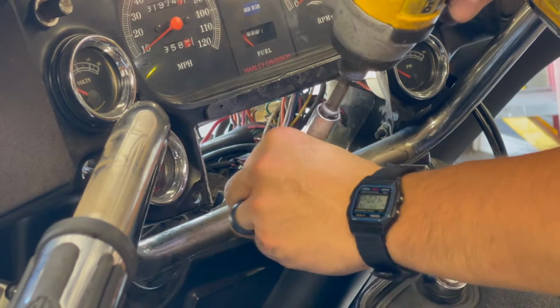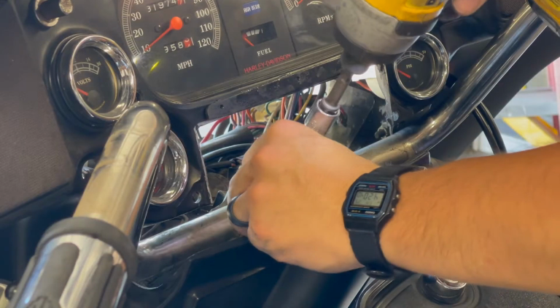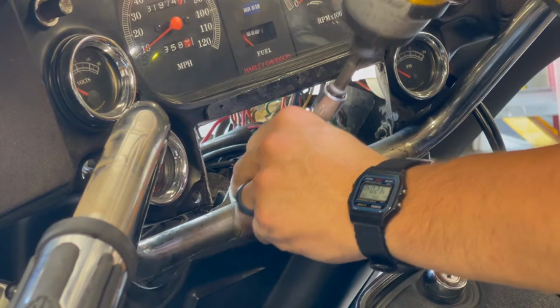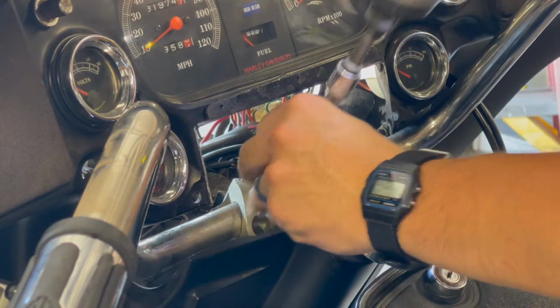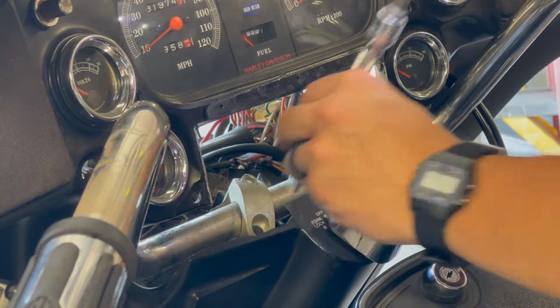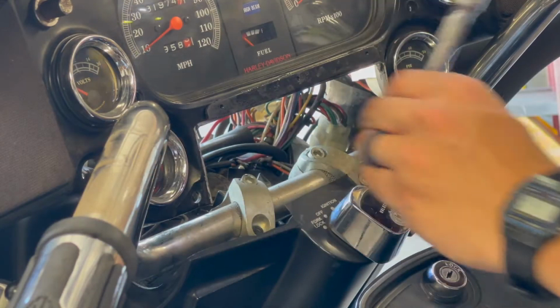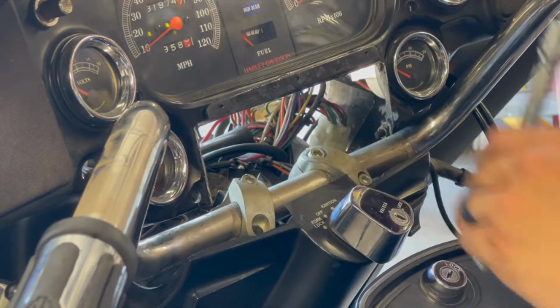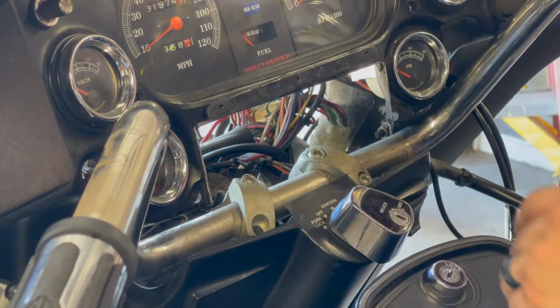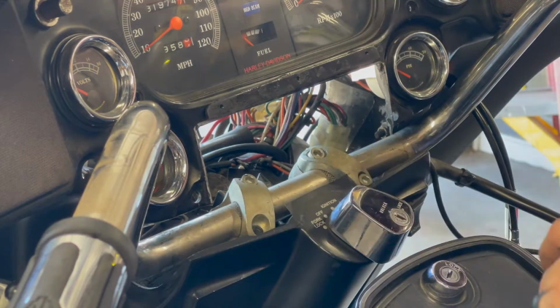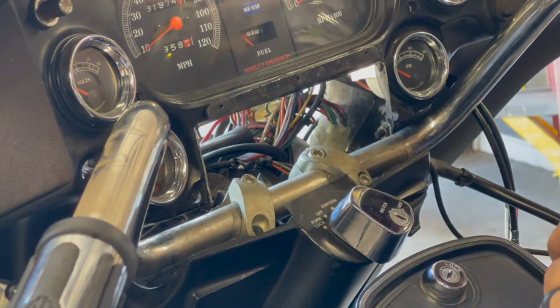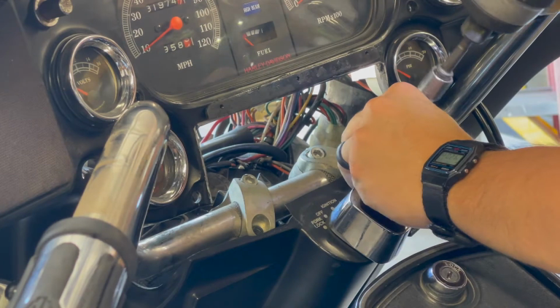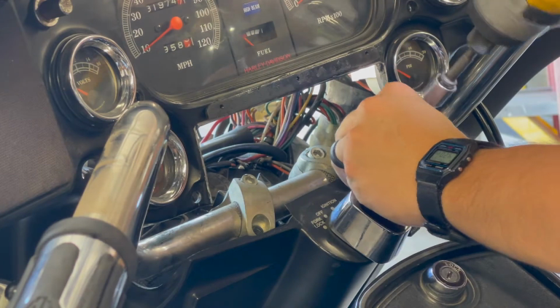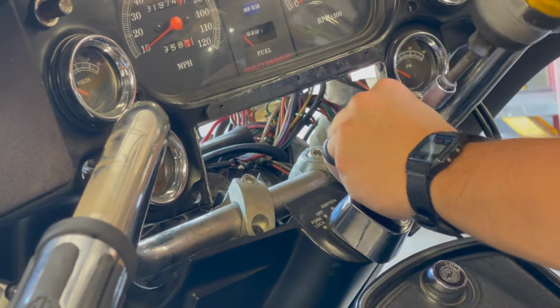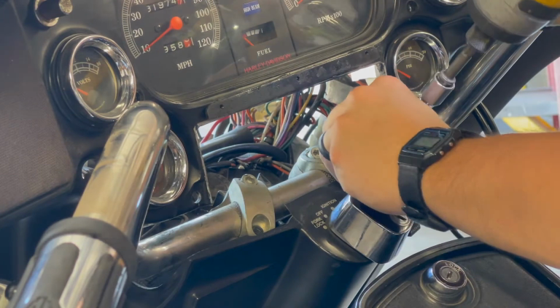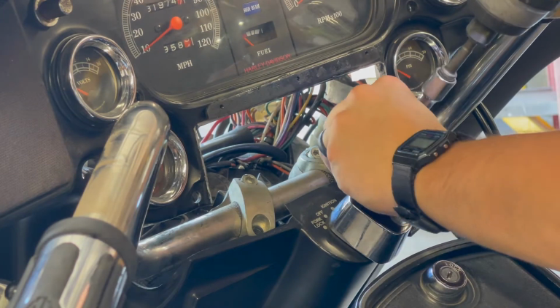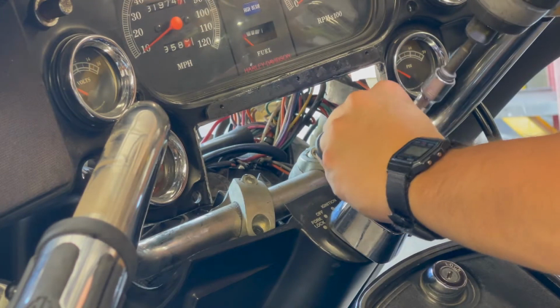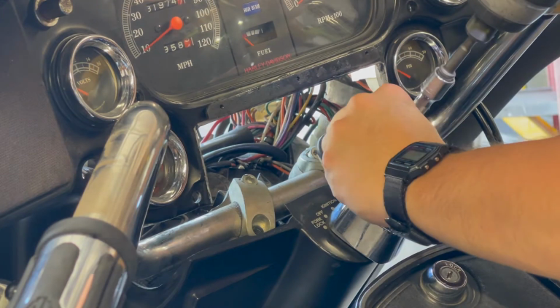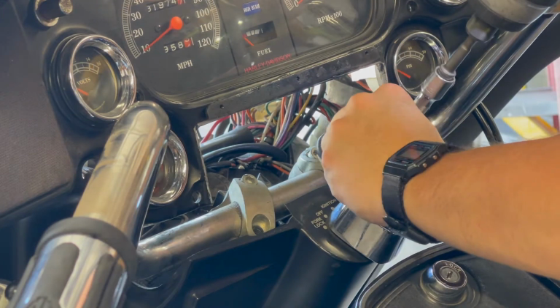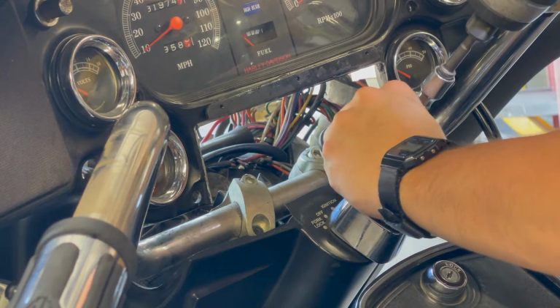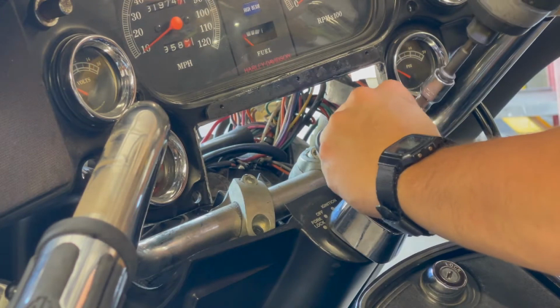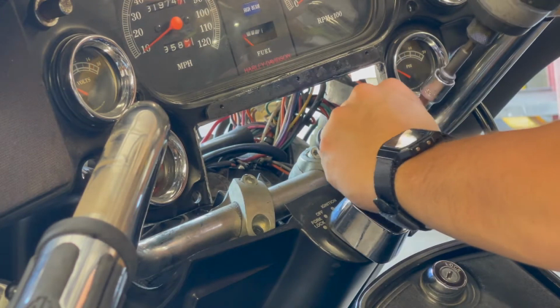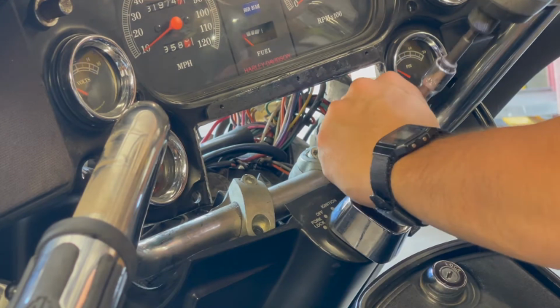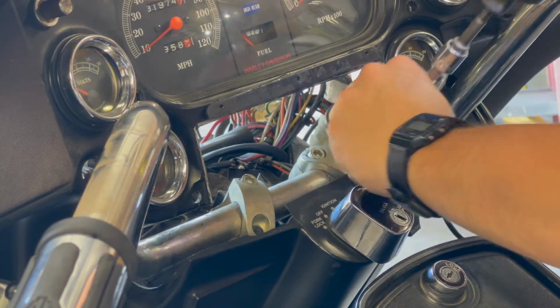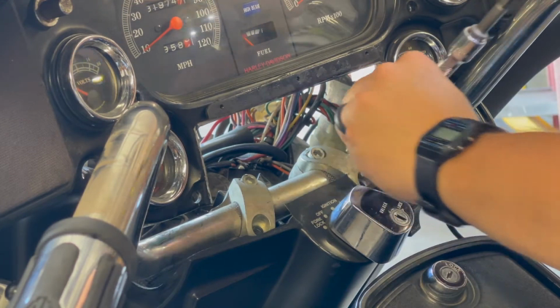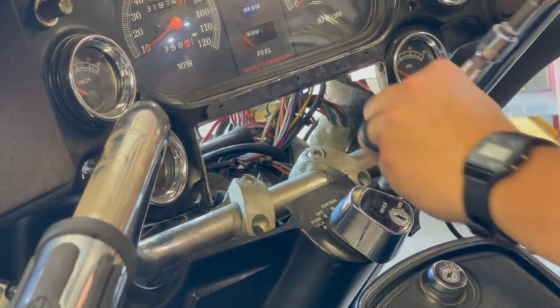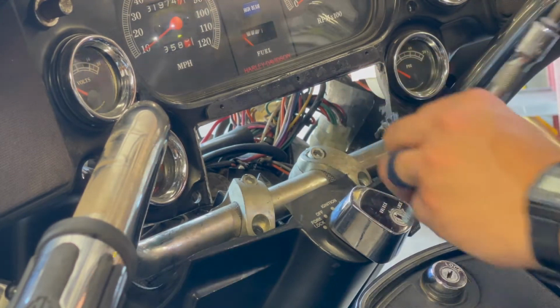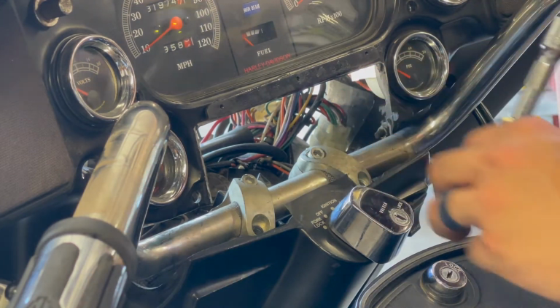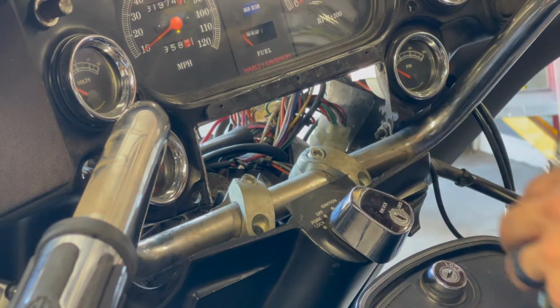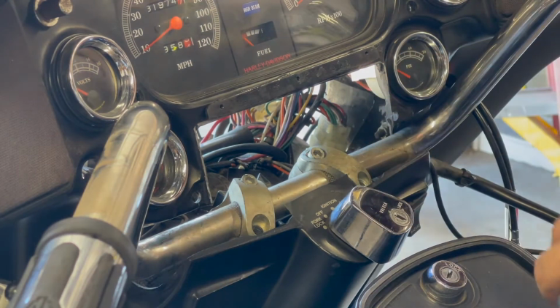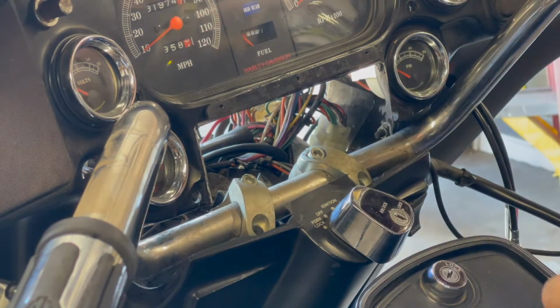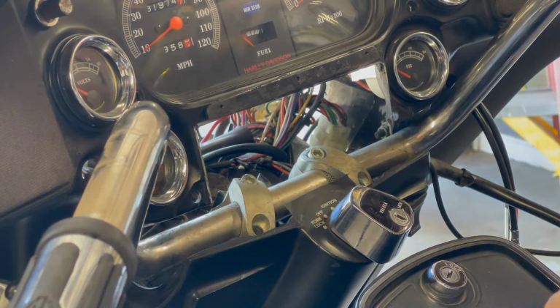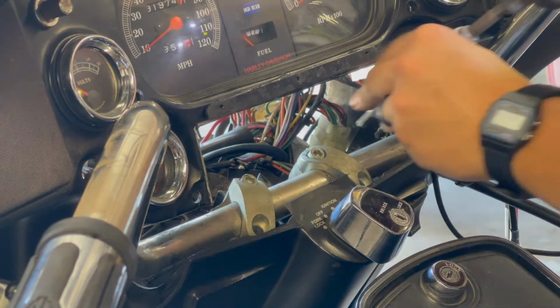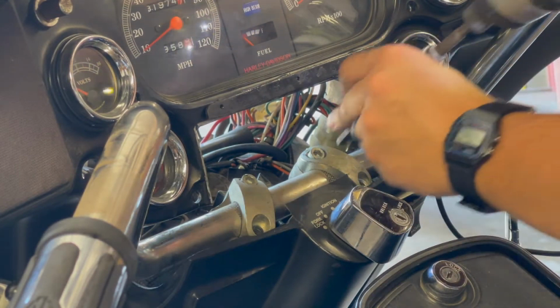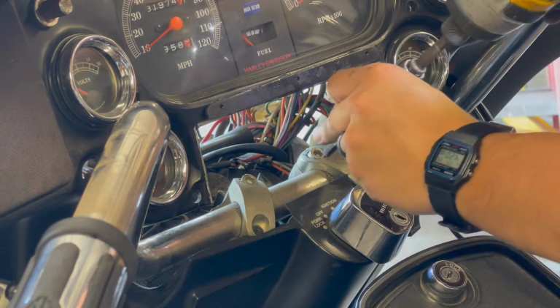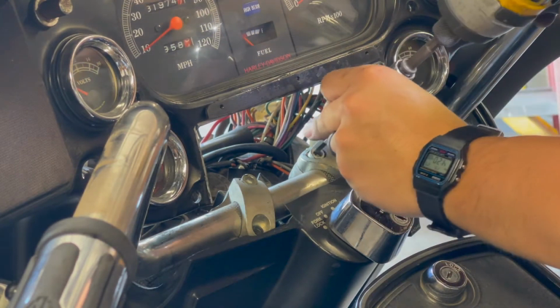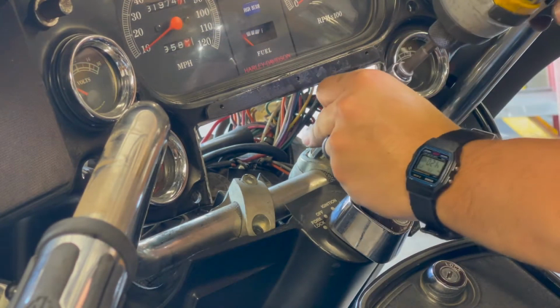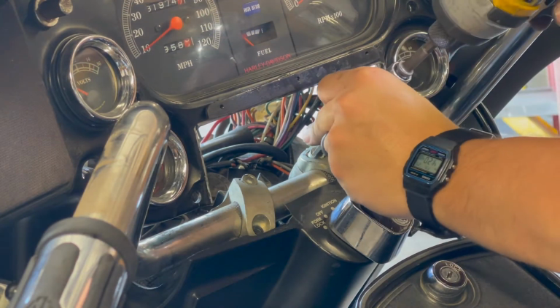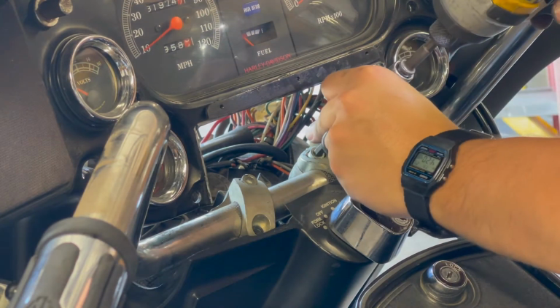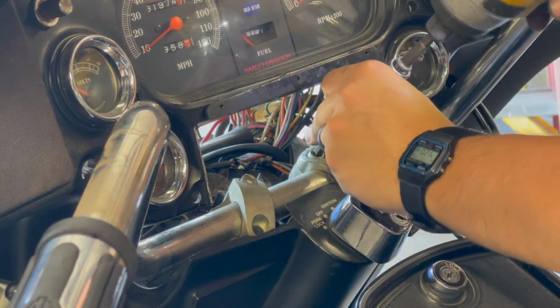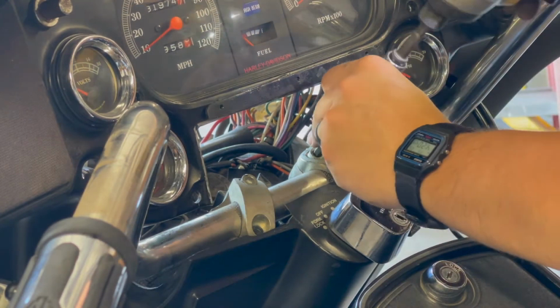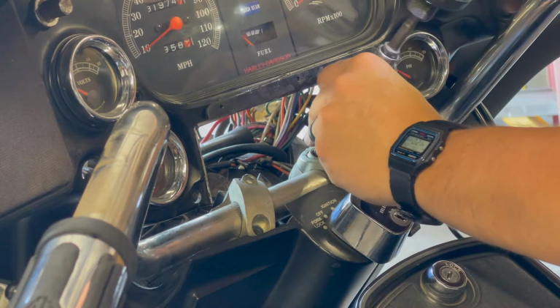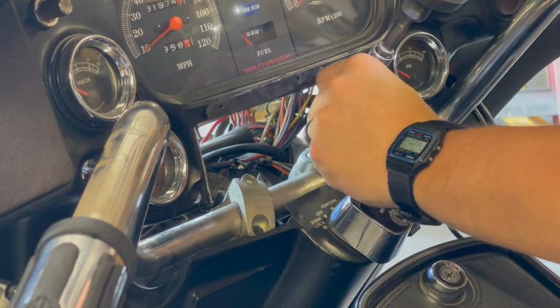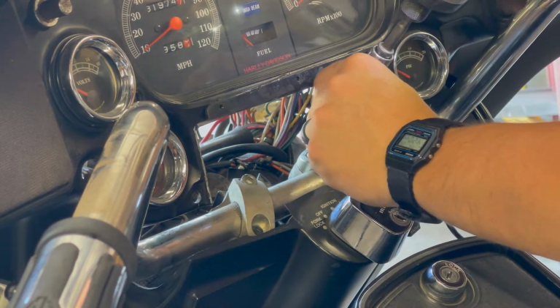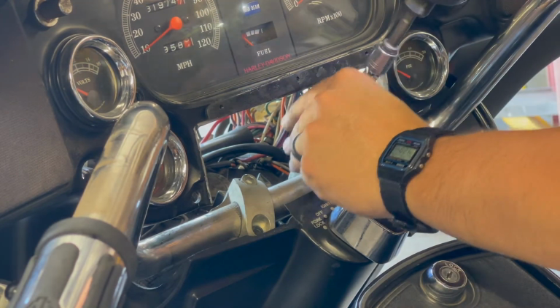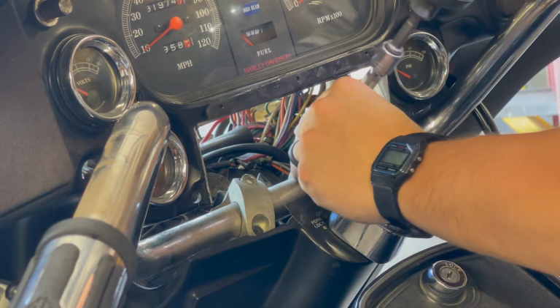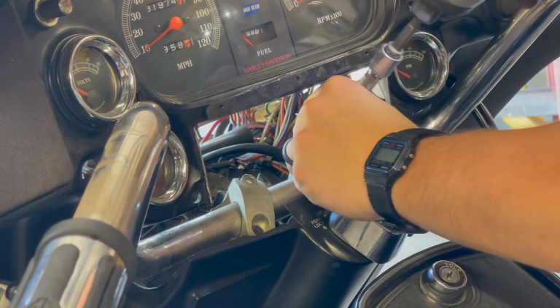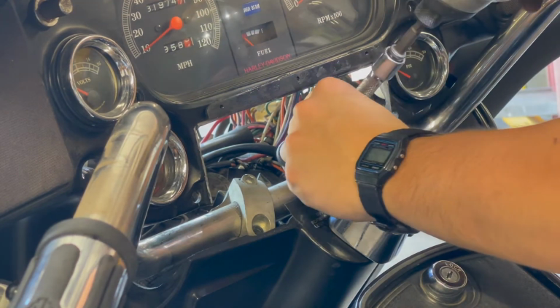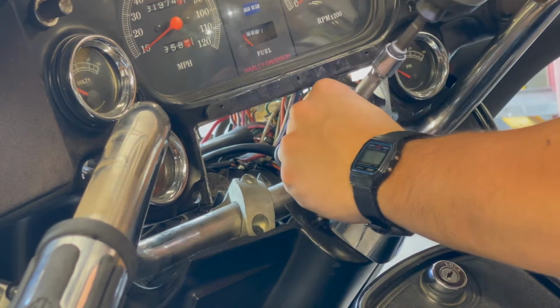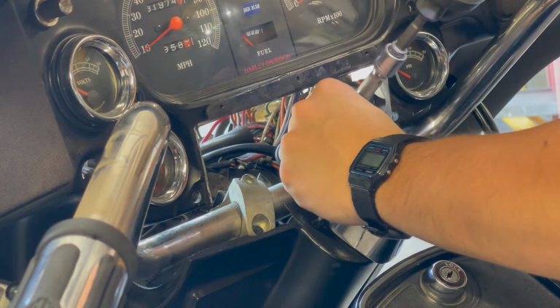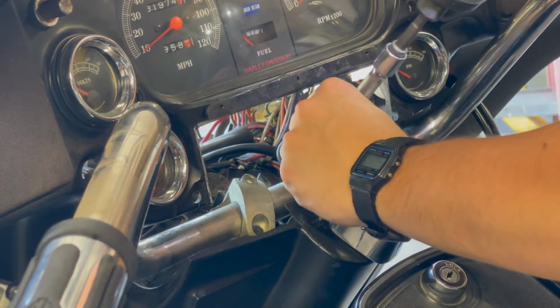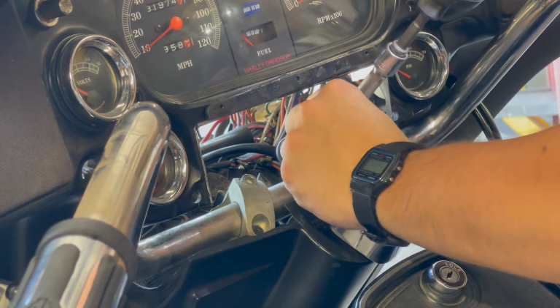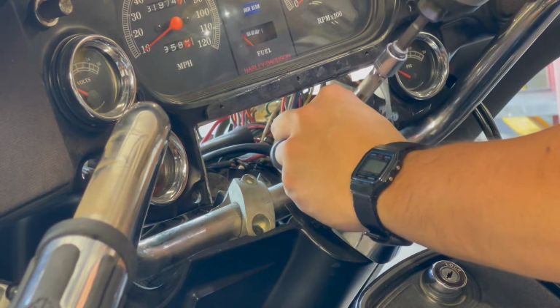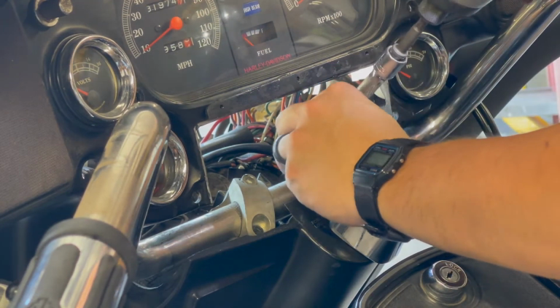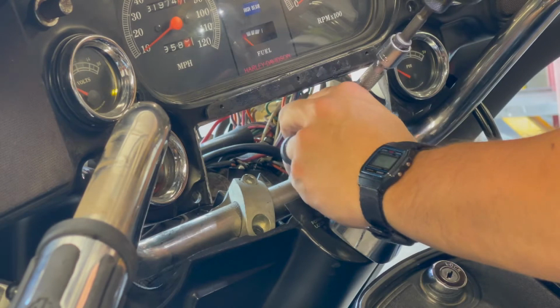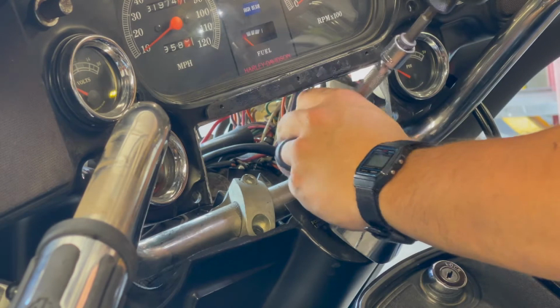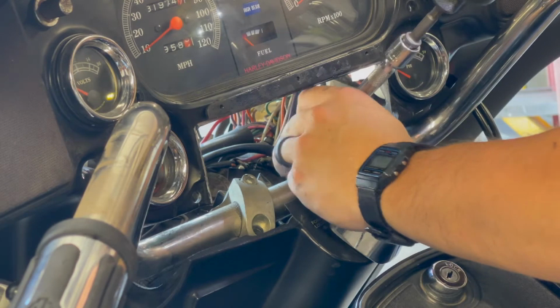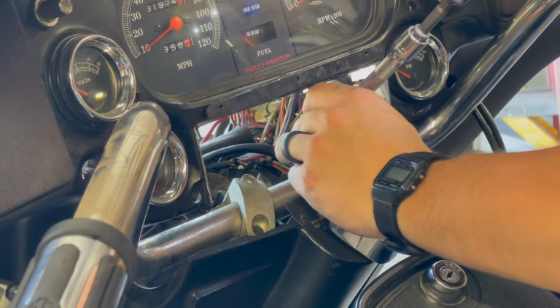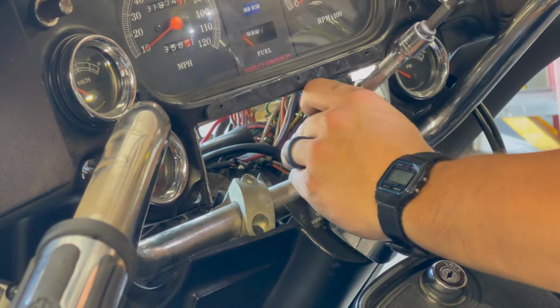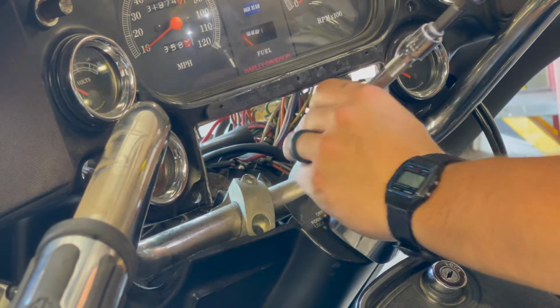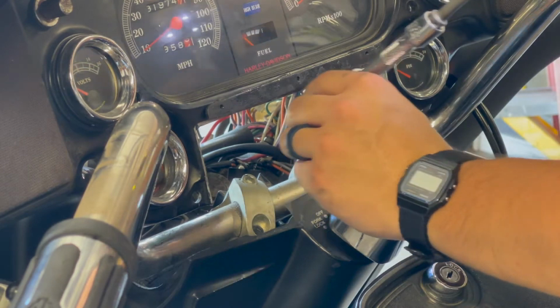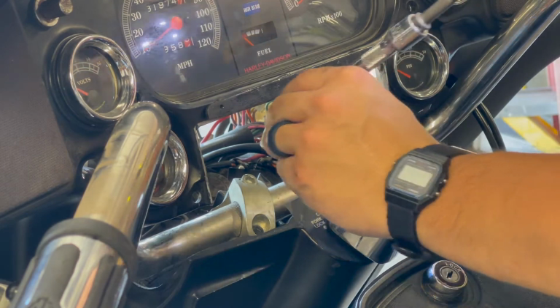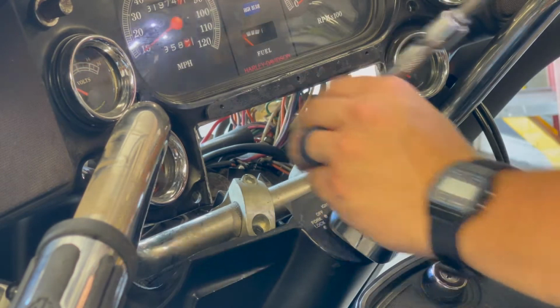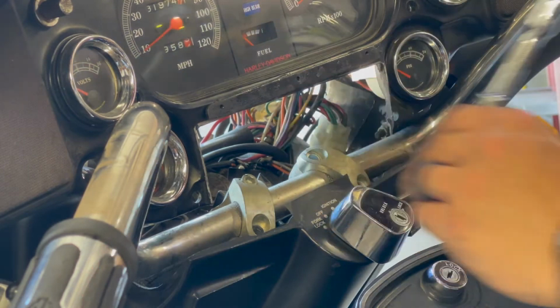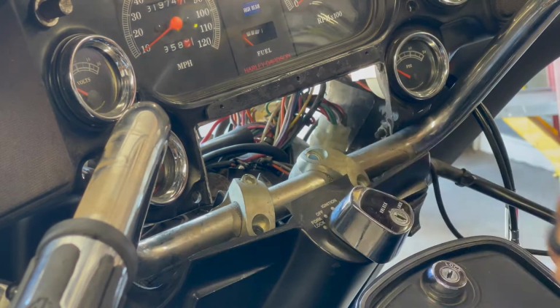Here you'll see me removing the clamps on the handlebars. Be sure to undo the bolts on the bottom first — if you don't, it will start spinning and be really hard to take off.